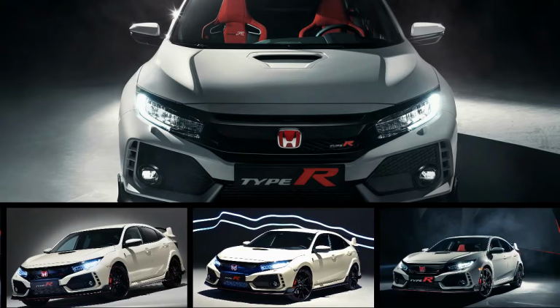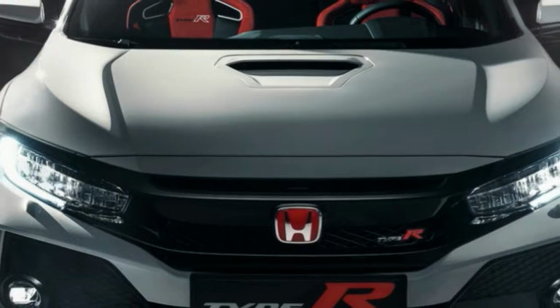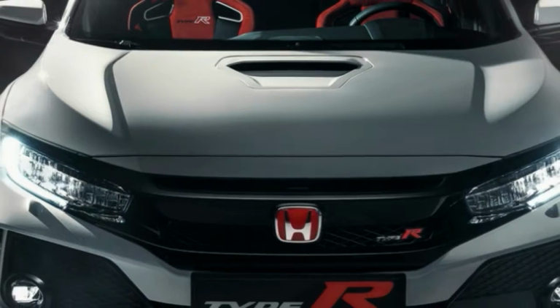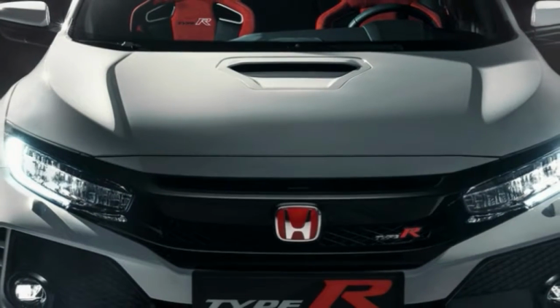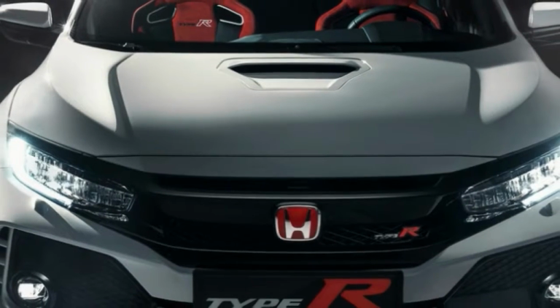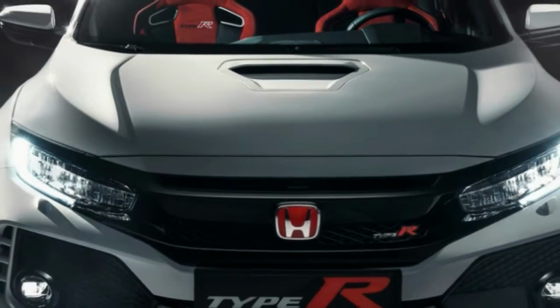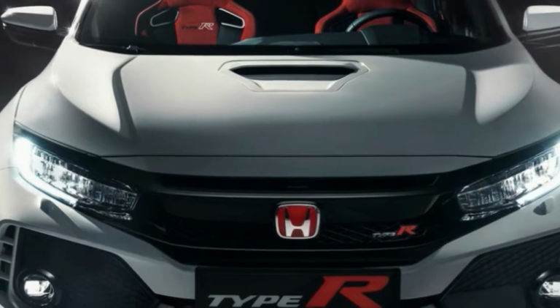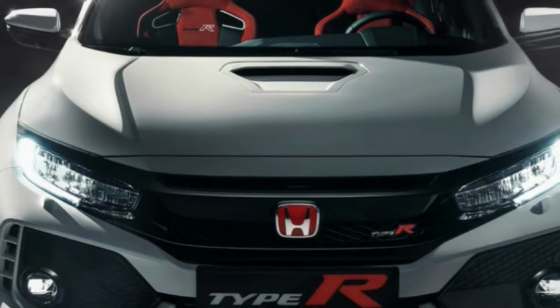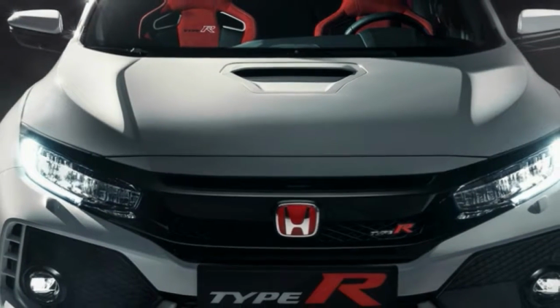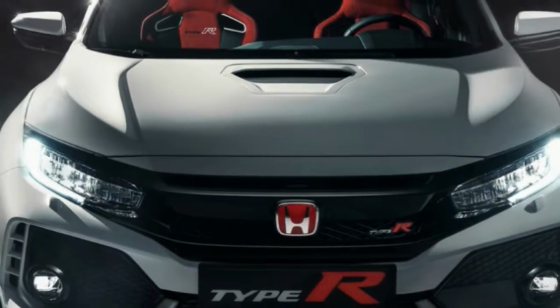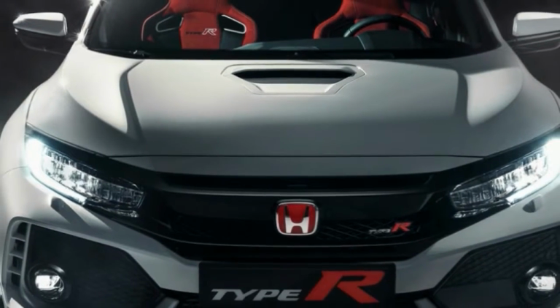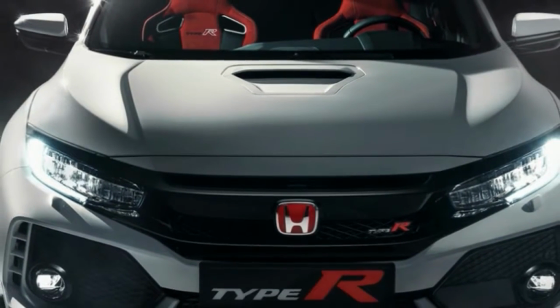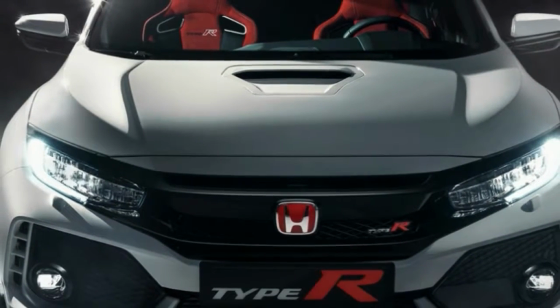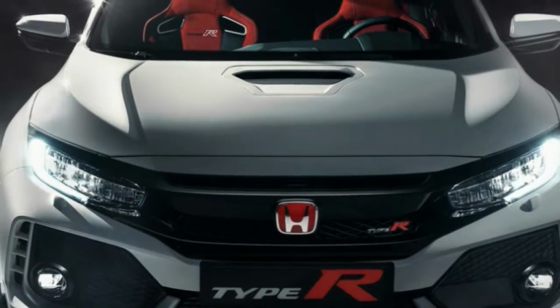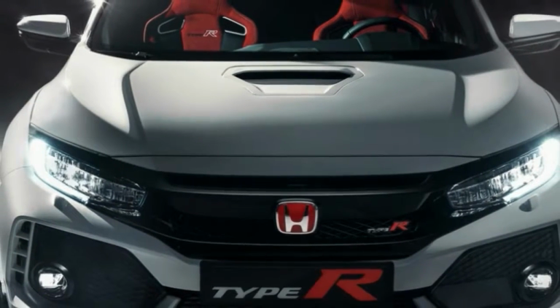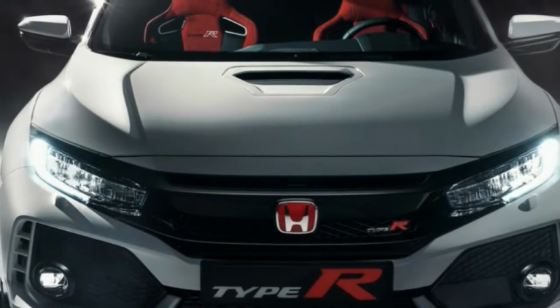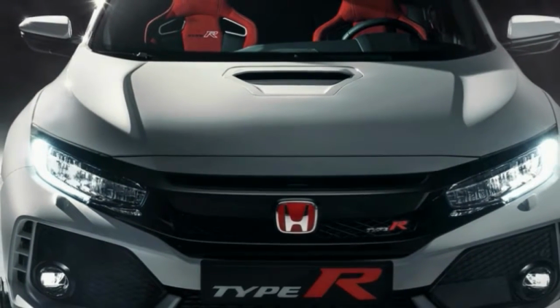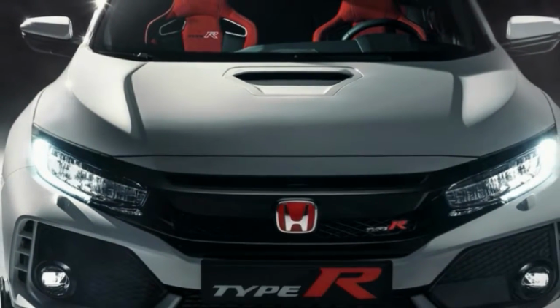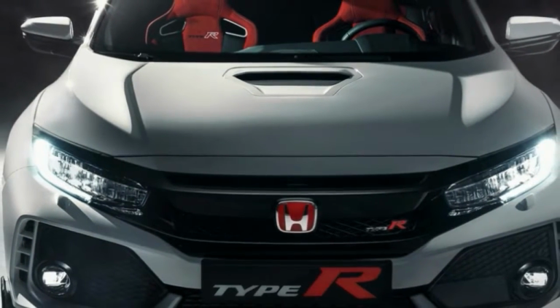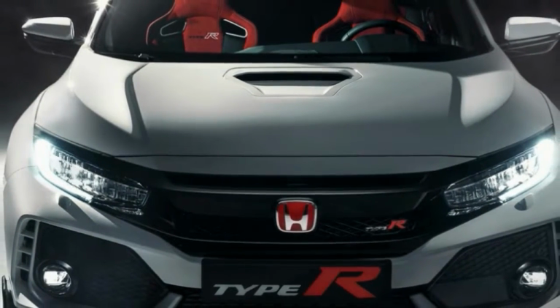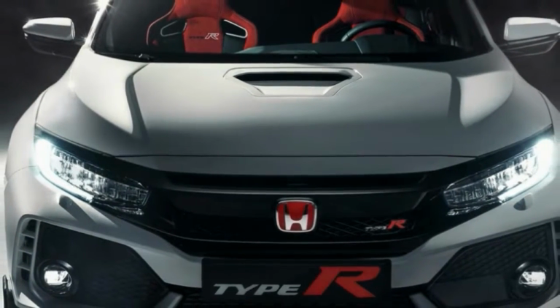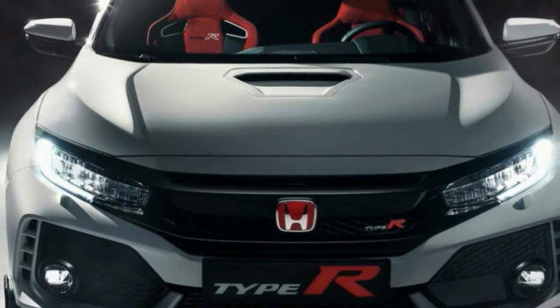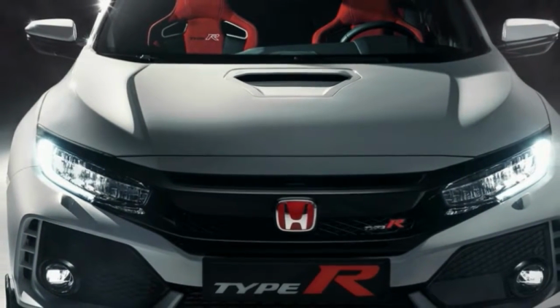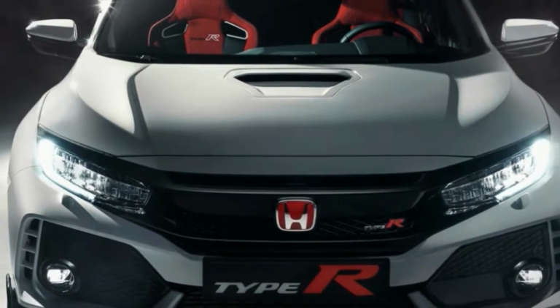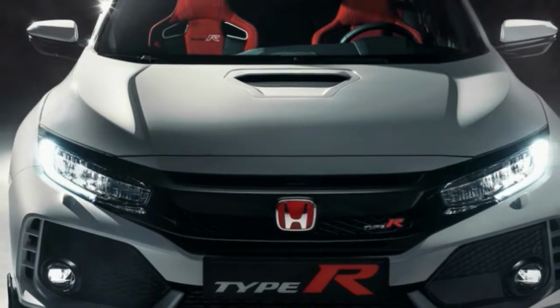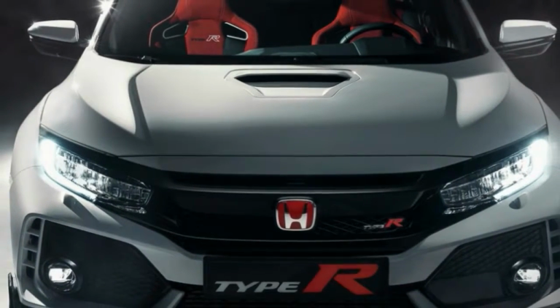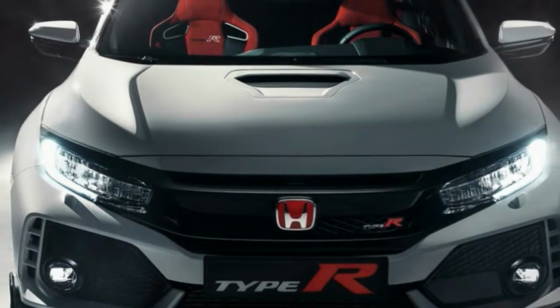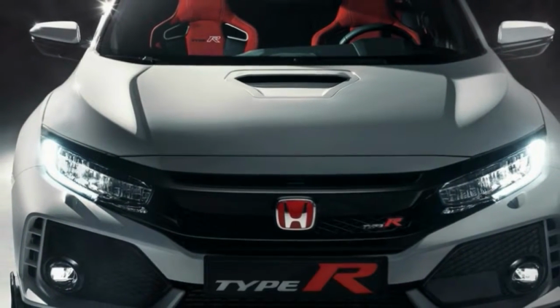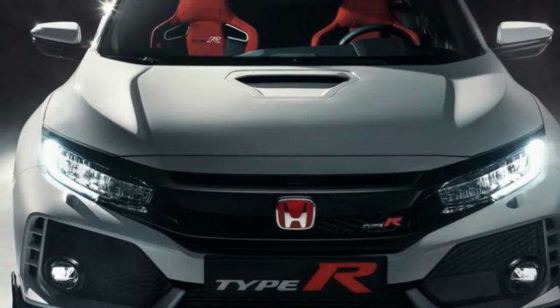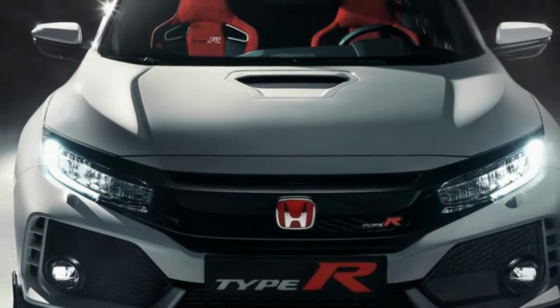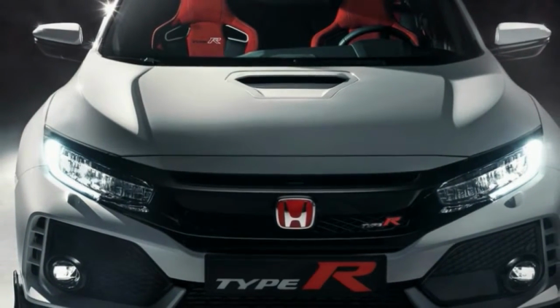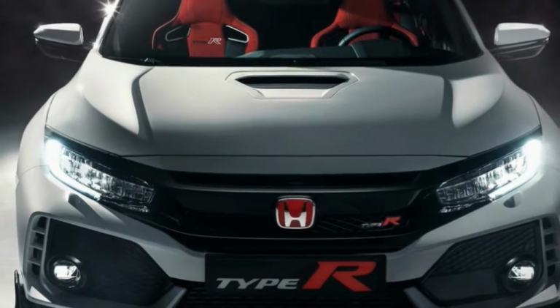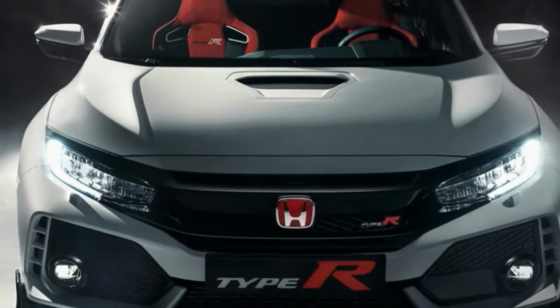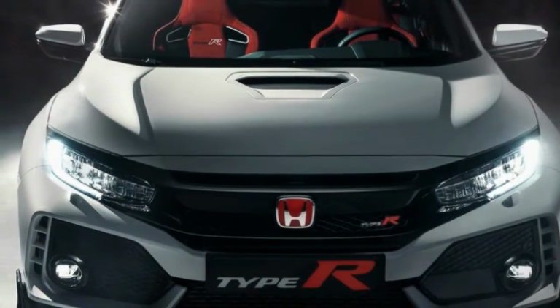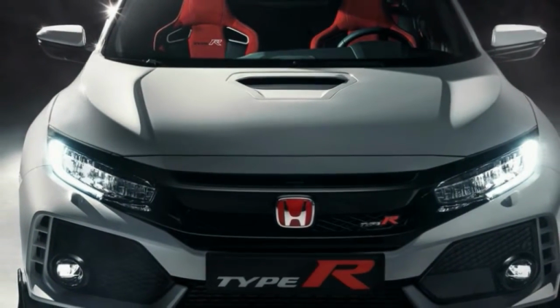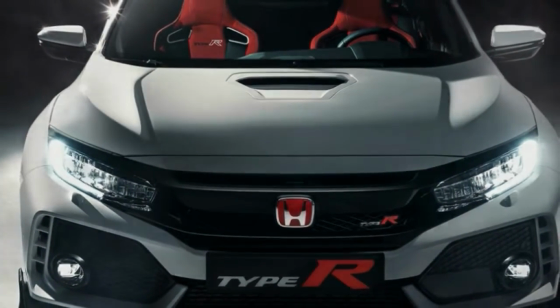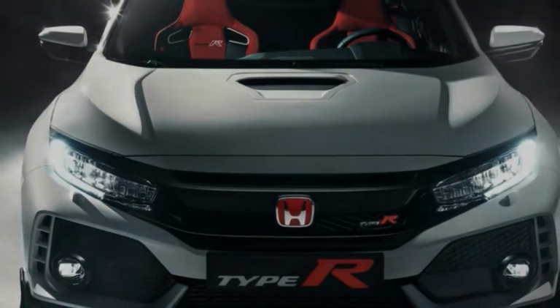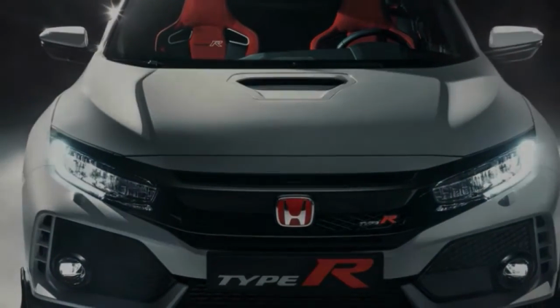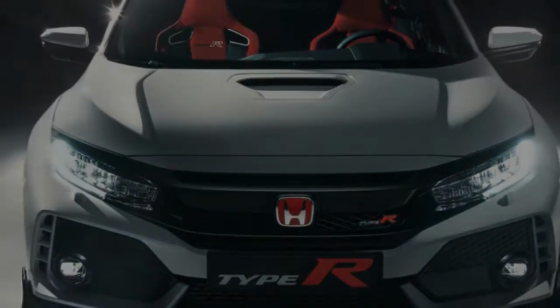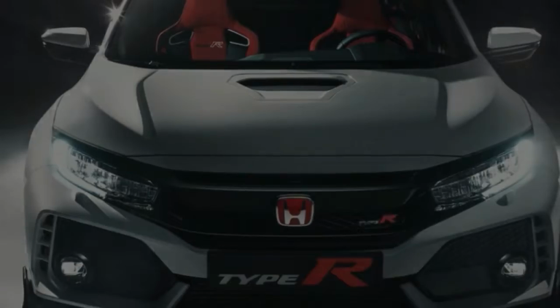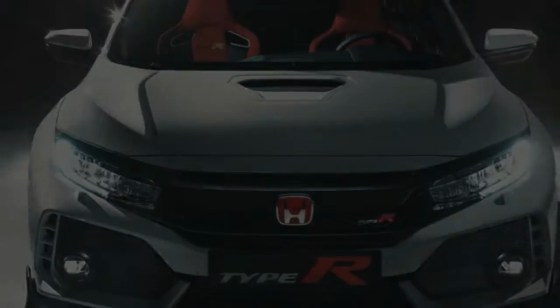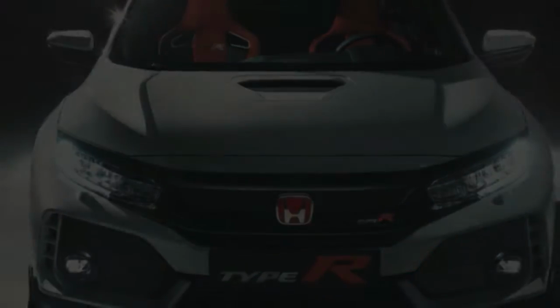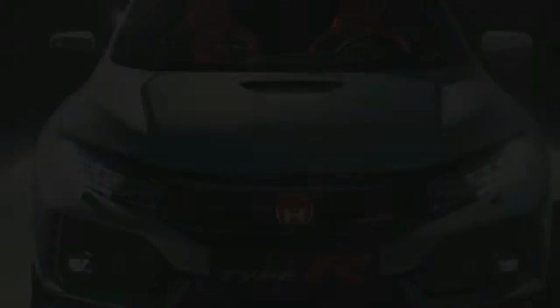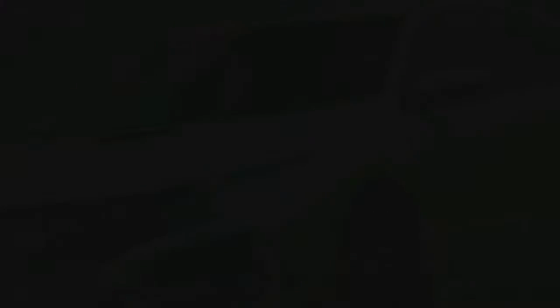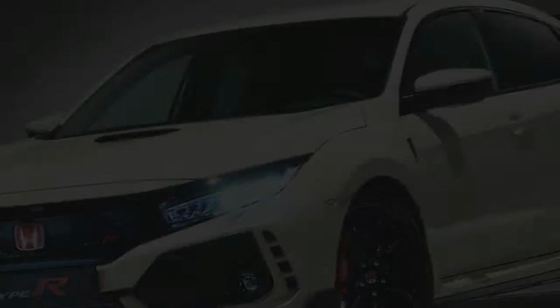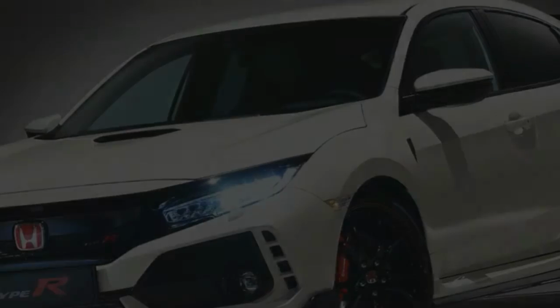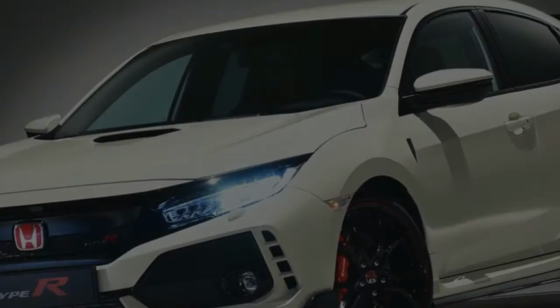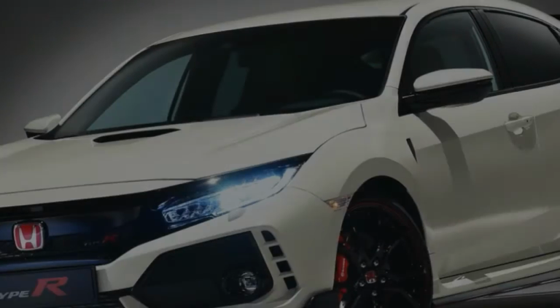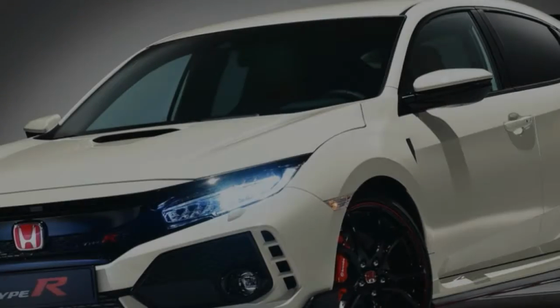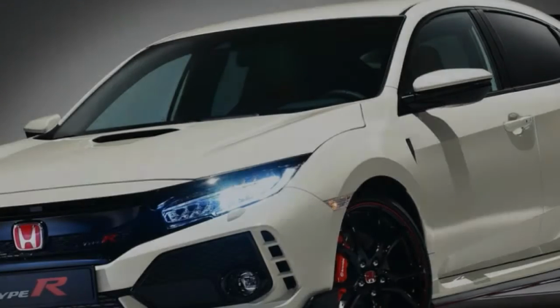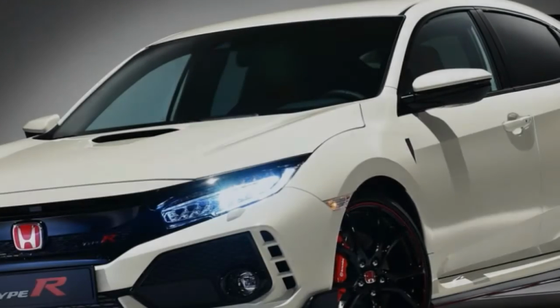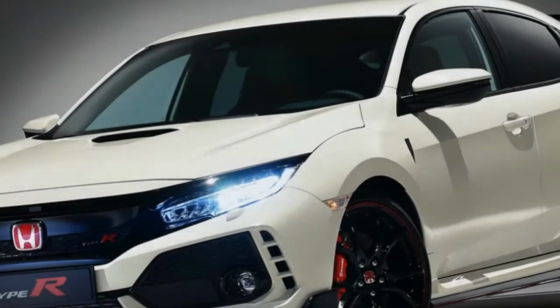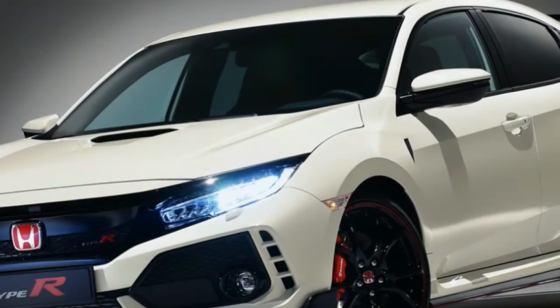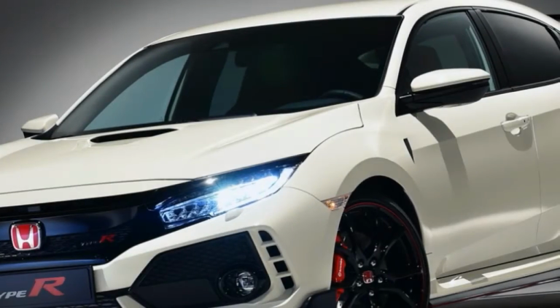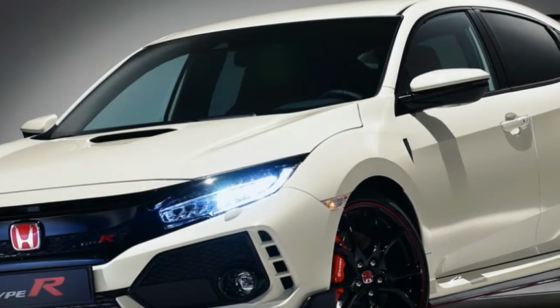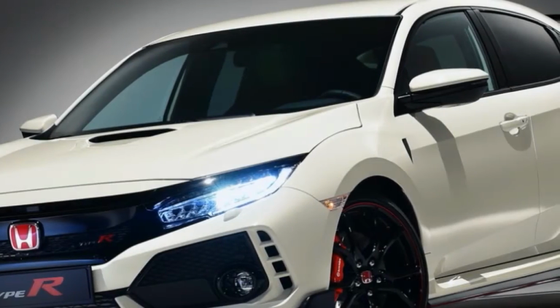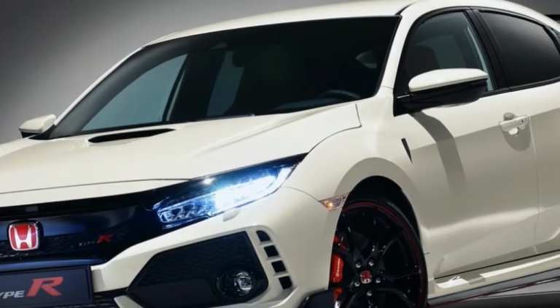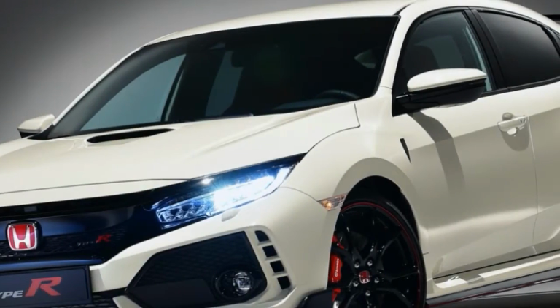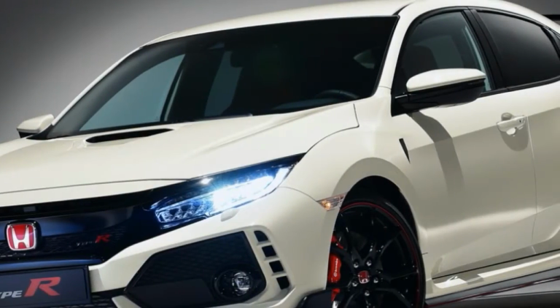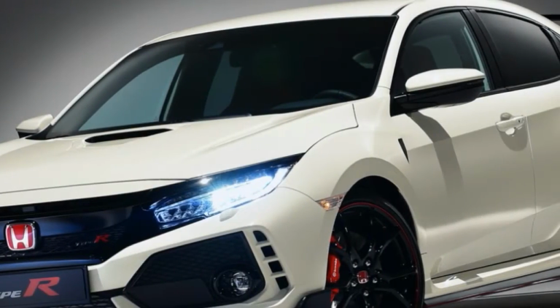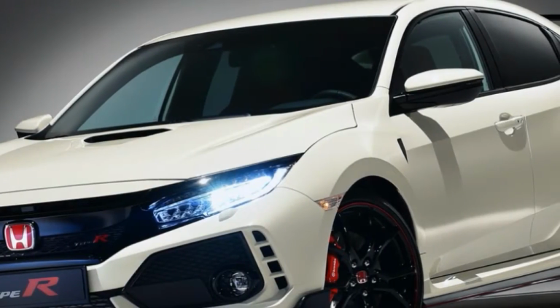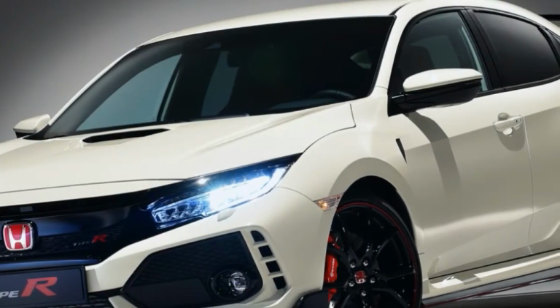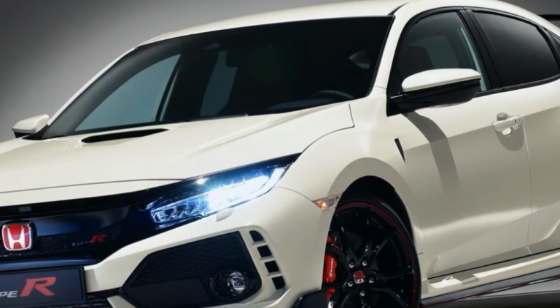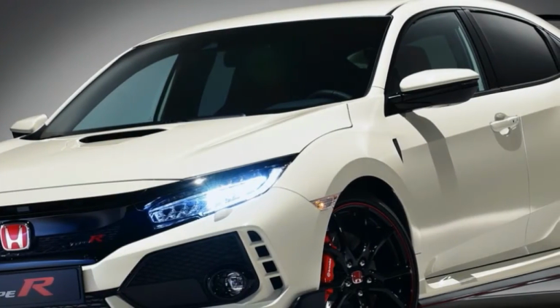The latest Honda Civic Type R gets 316 BHP and selectable driving modes for the first time, with a Nürburgring record in its sights.